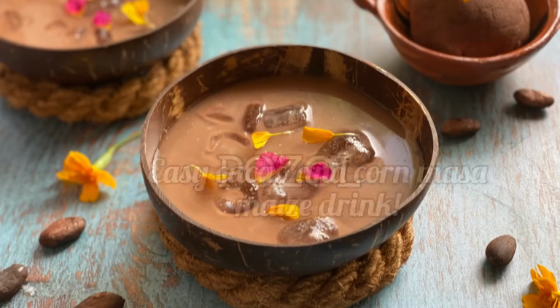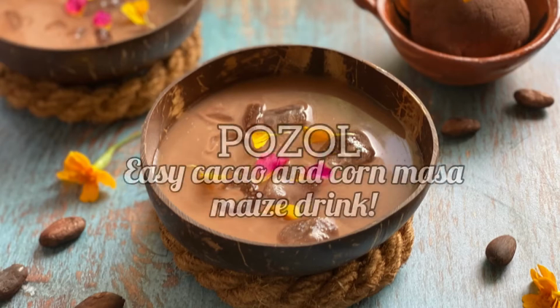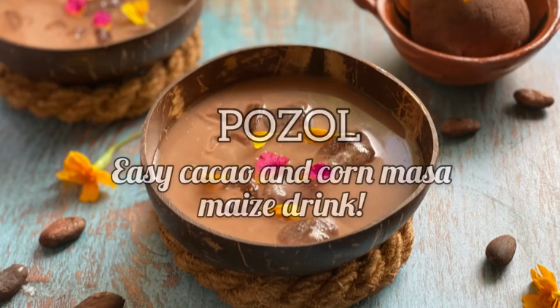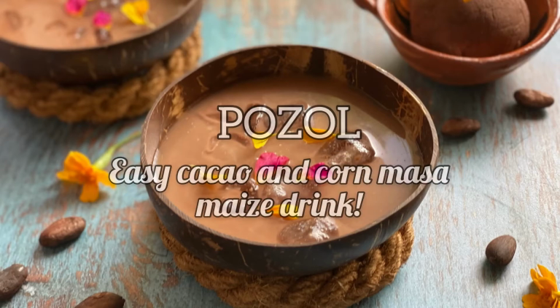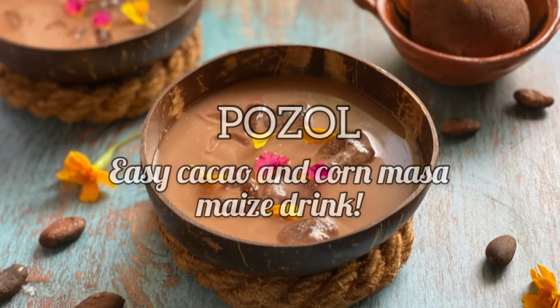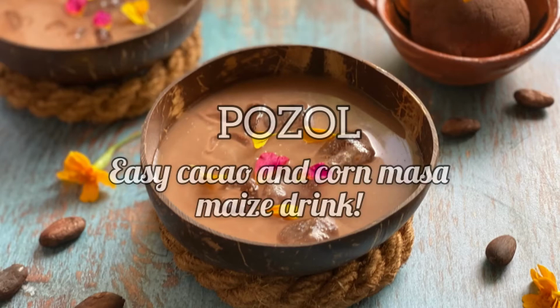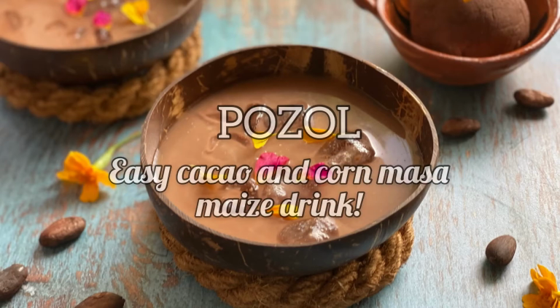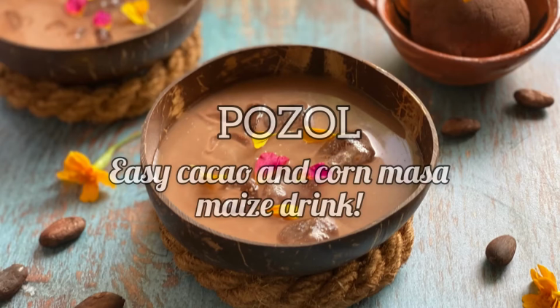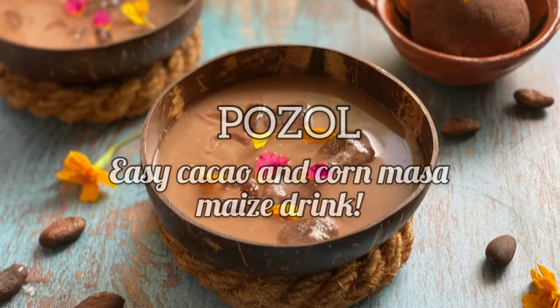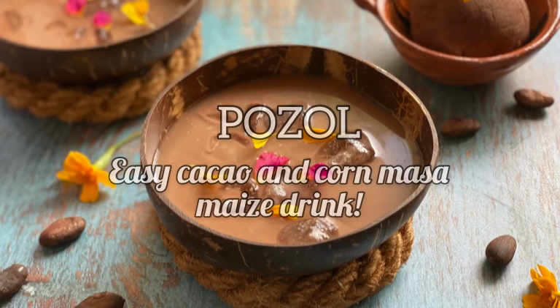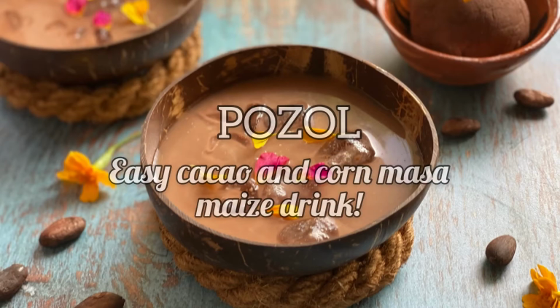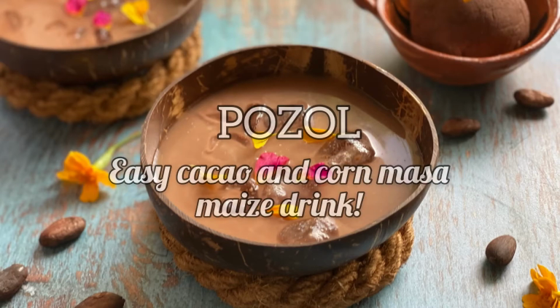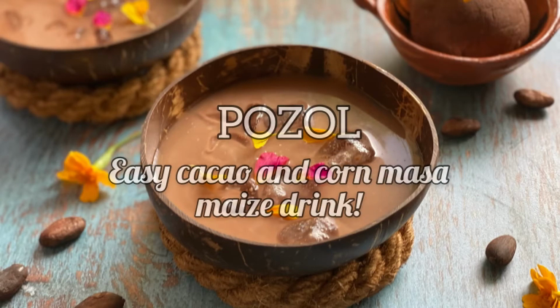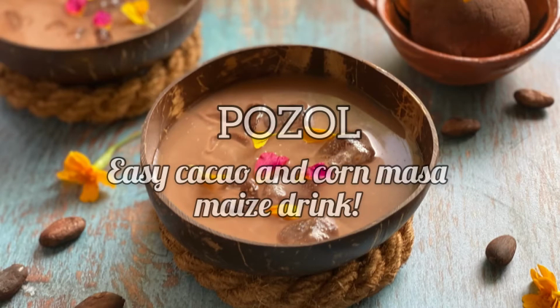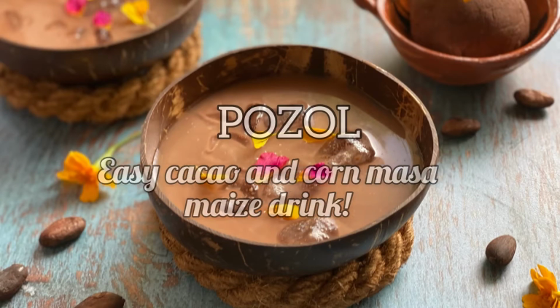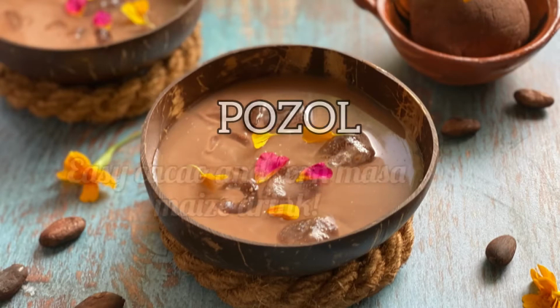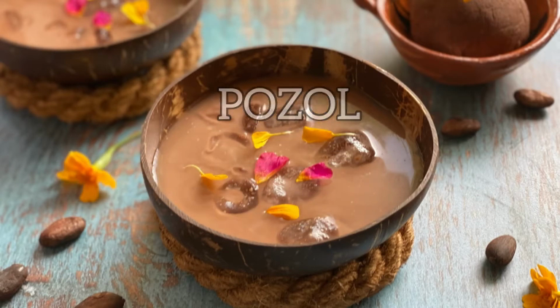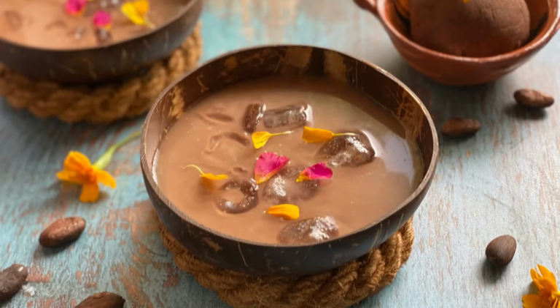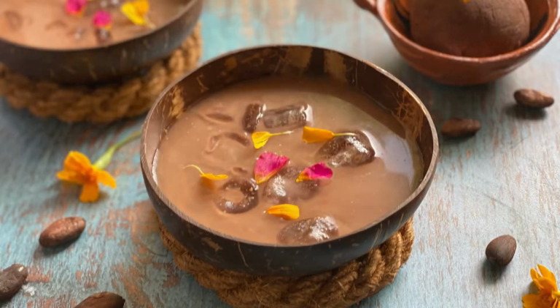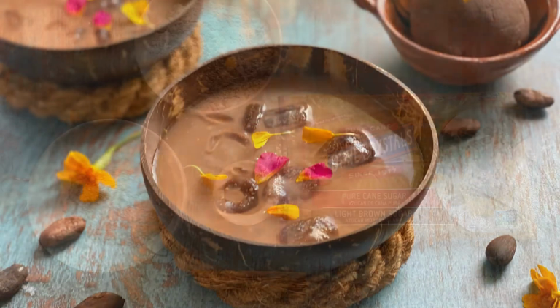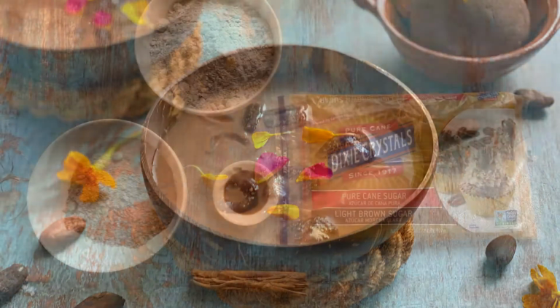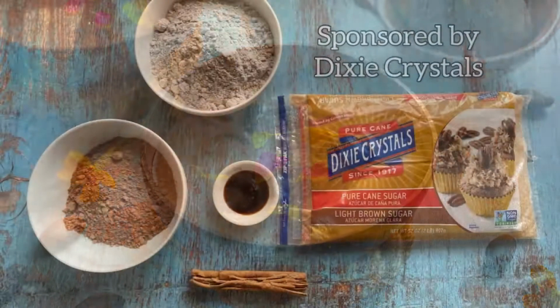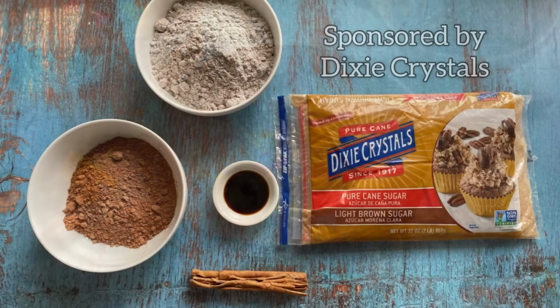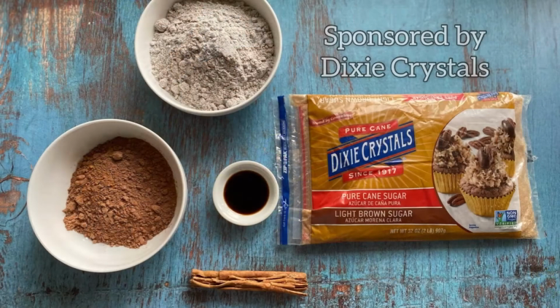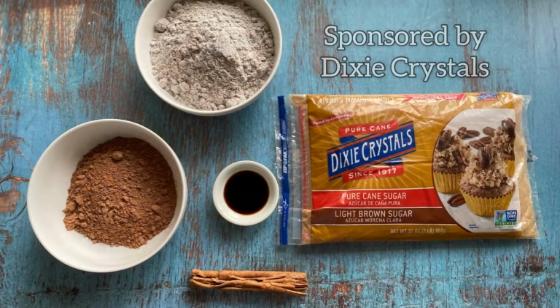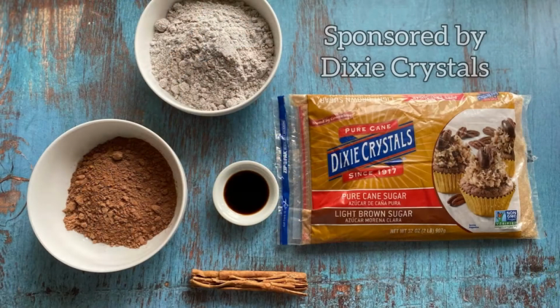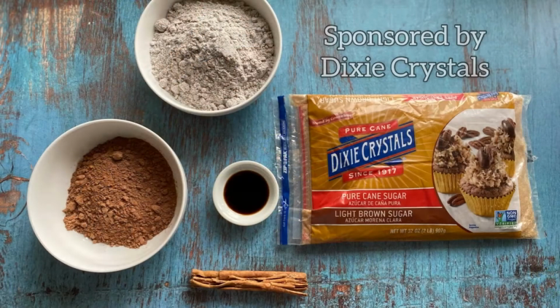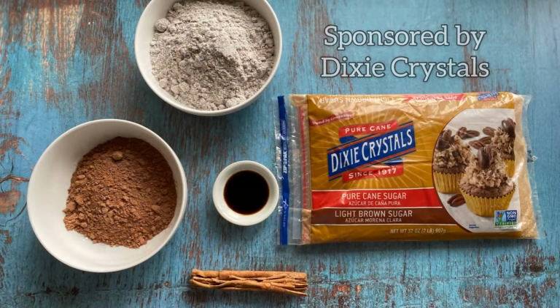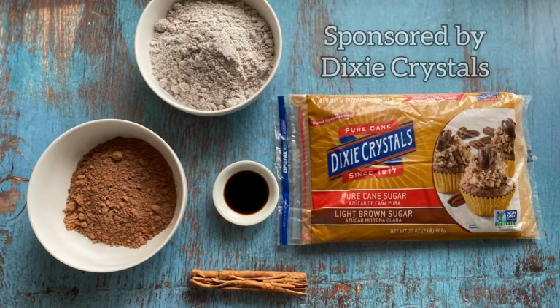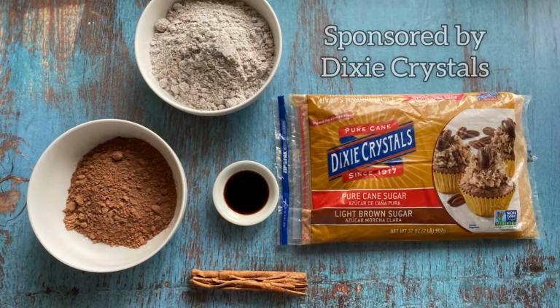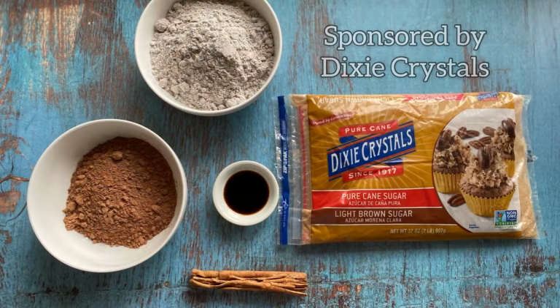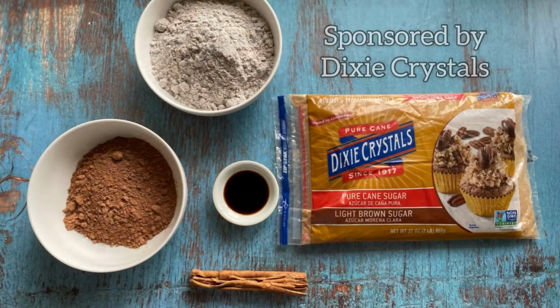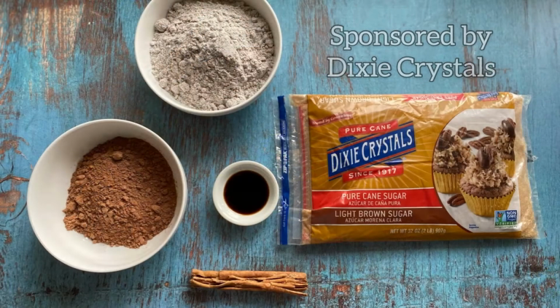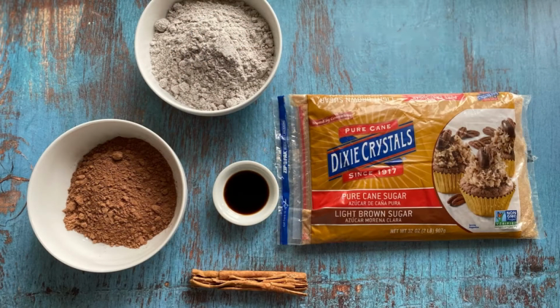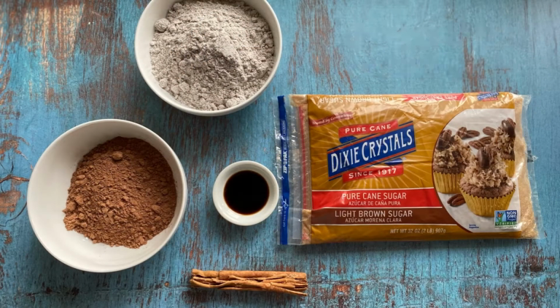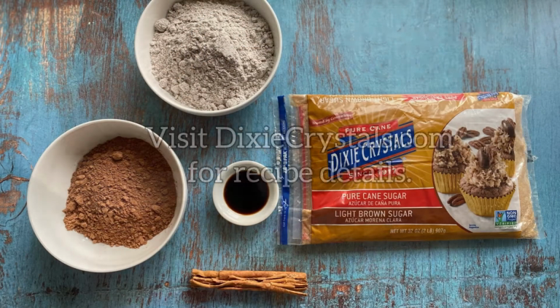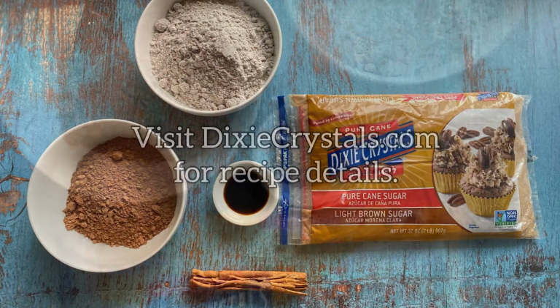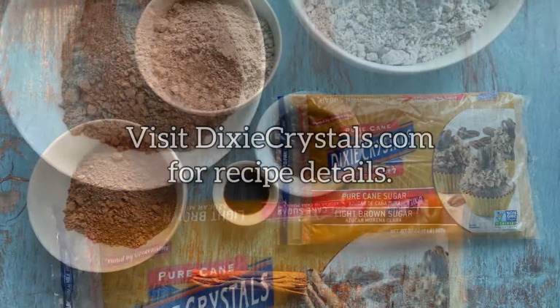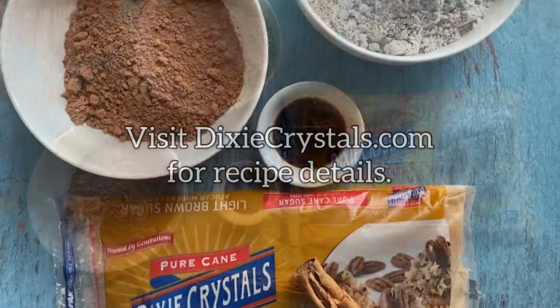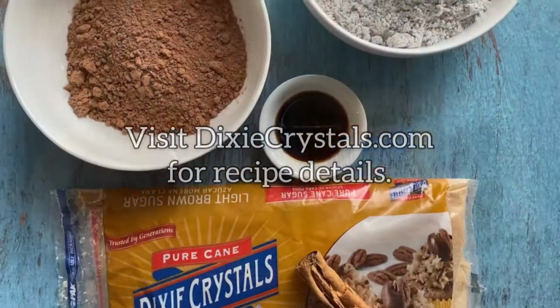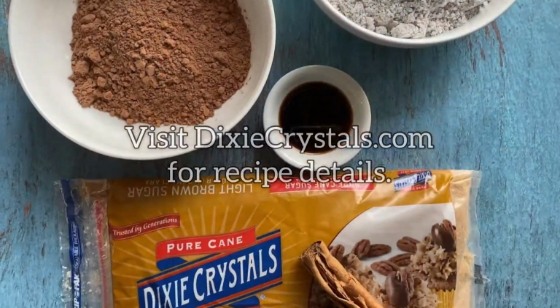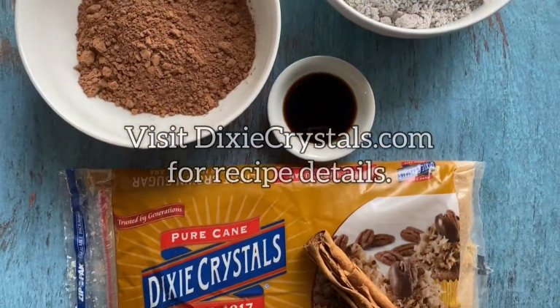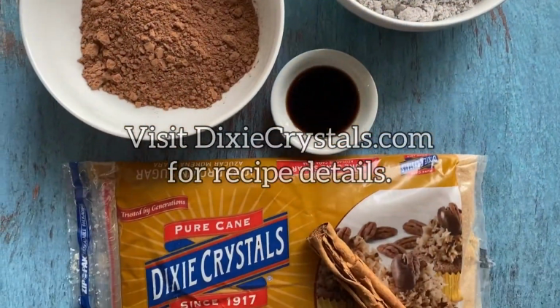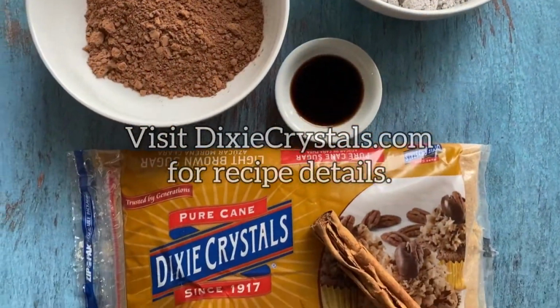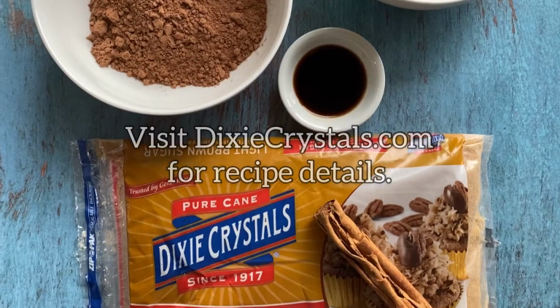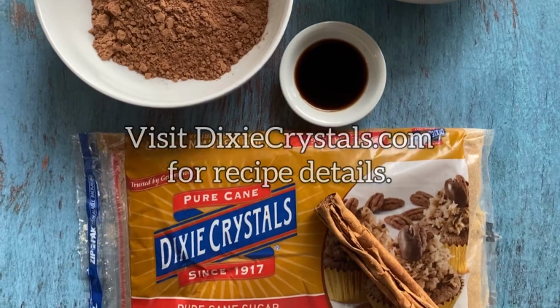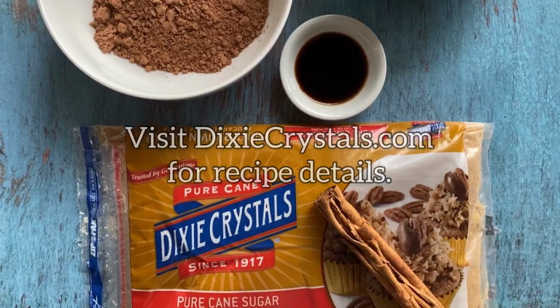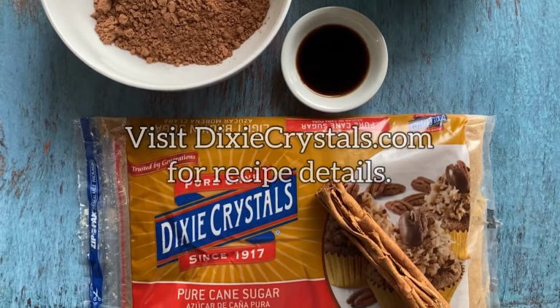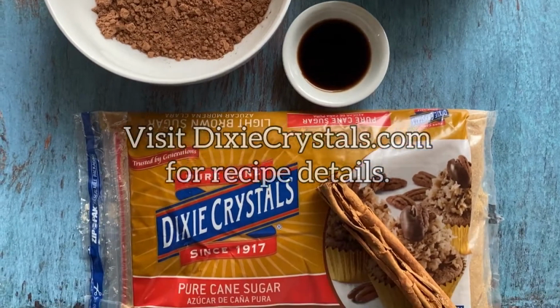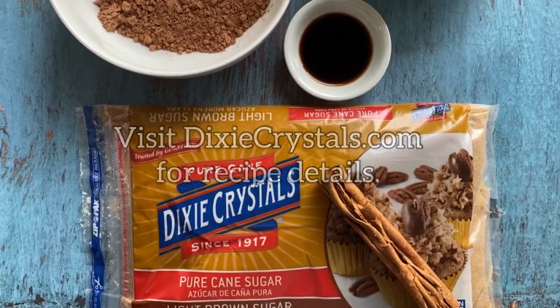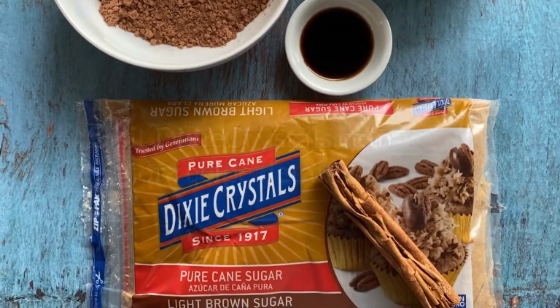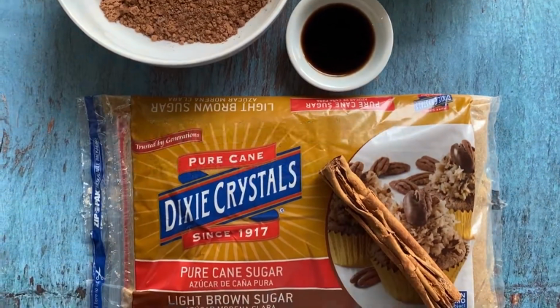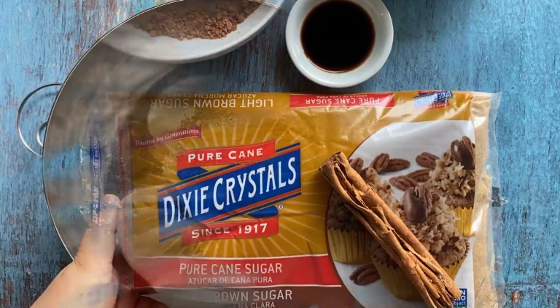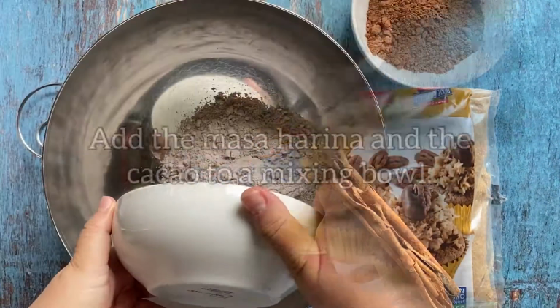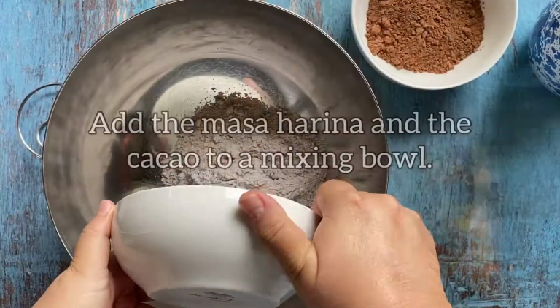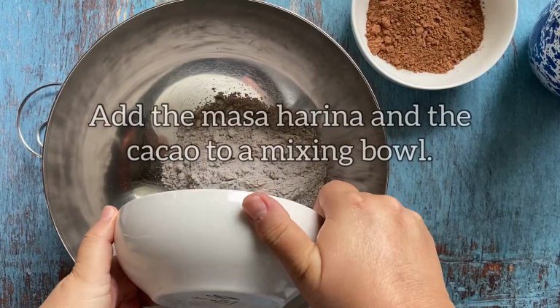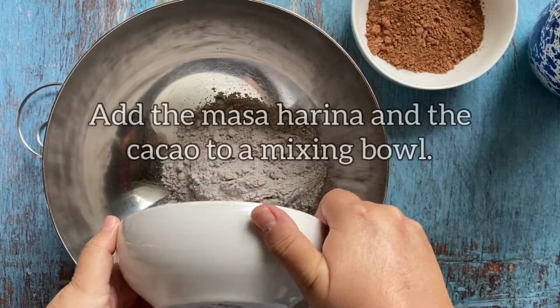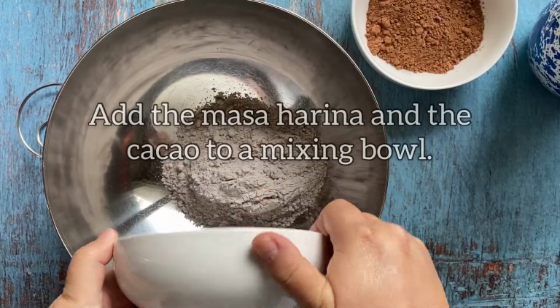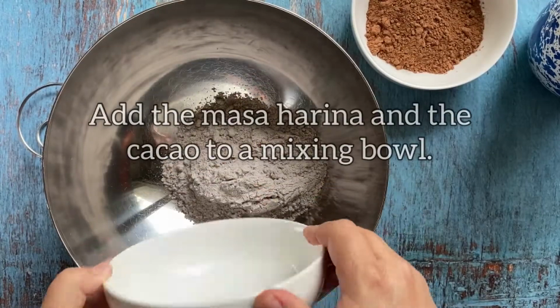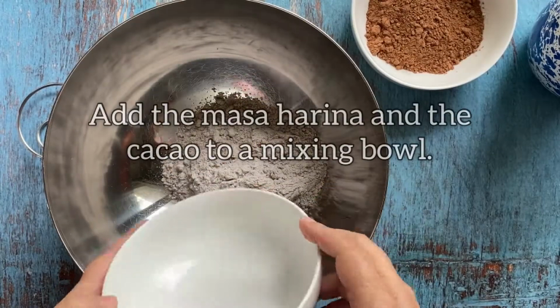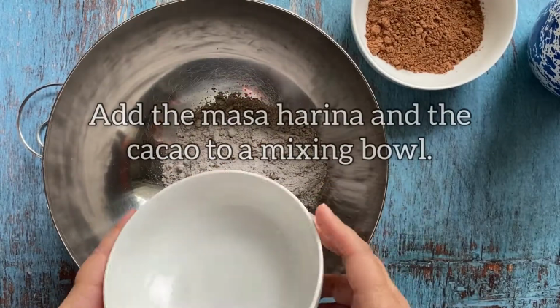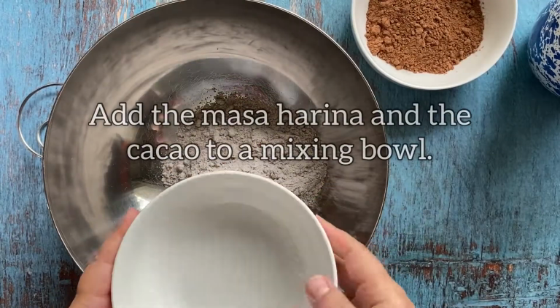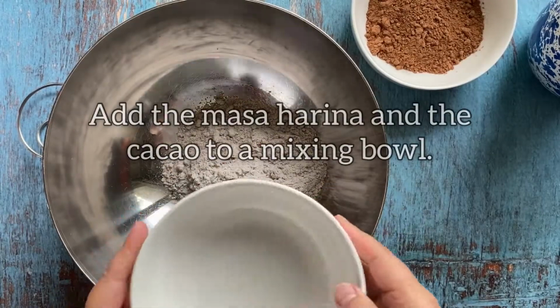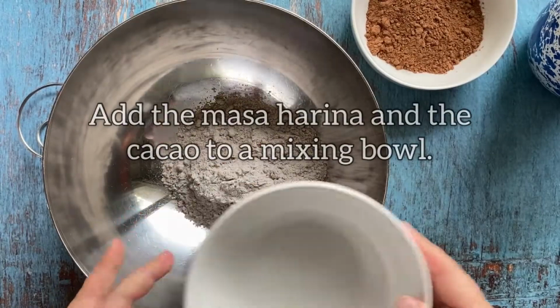Preparing Pozol, a recipe sponsored by Dixie Crystals. Grab the complete recipe at DixieCrystals.com.